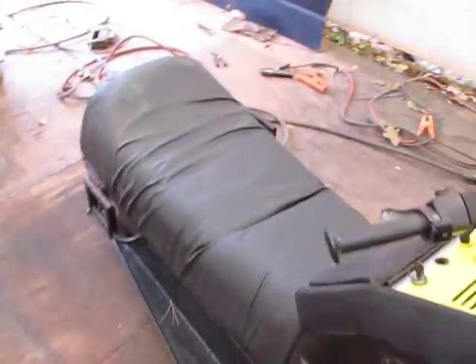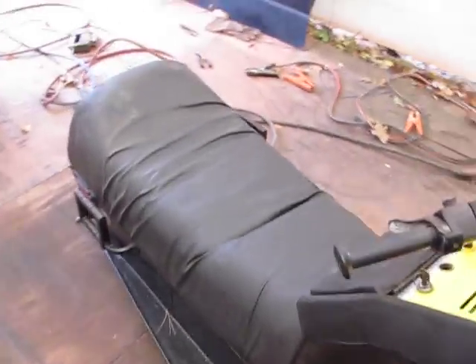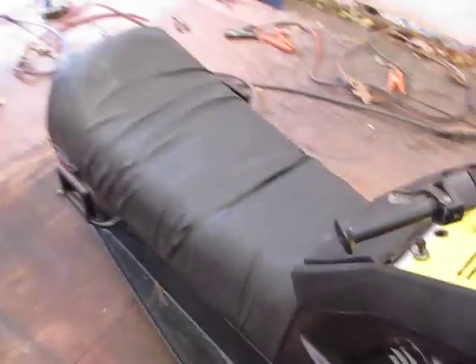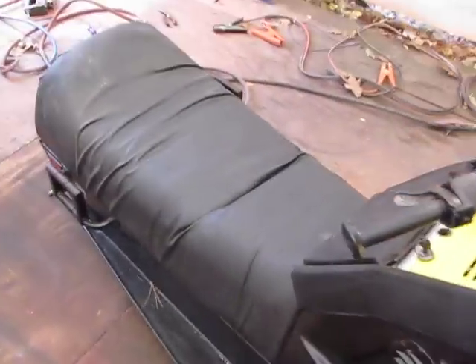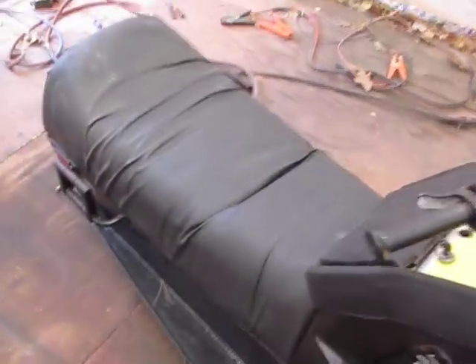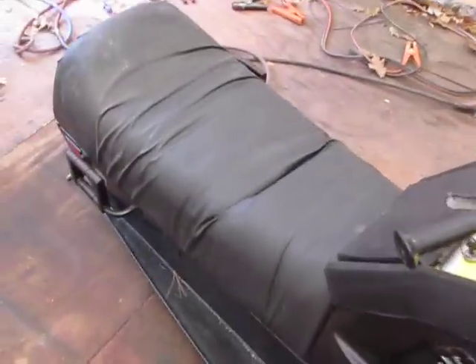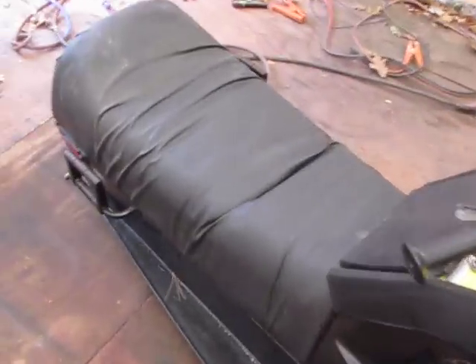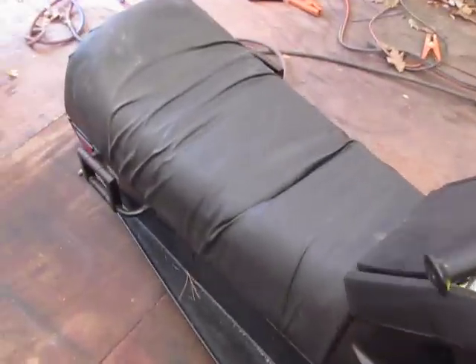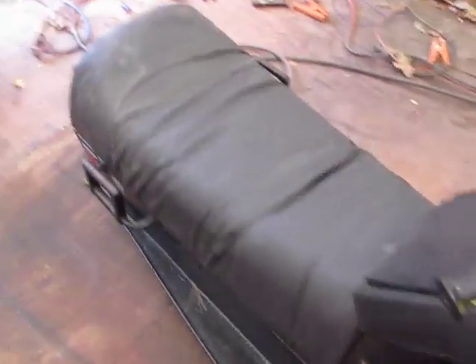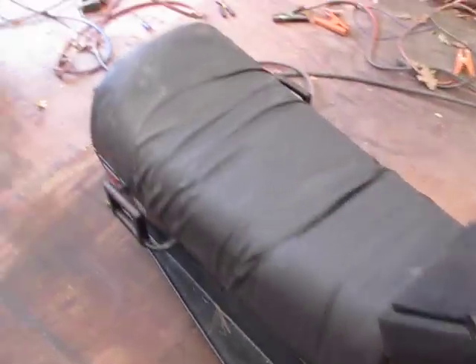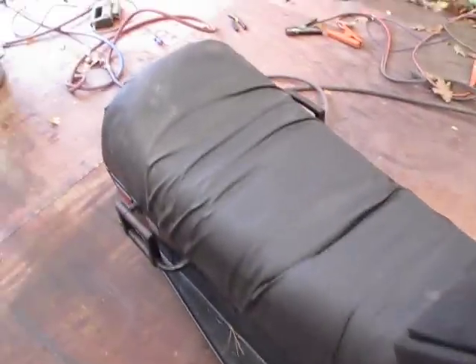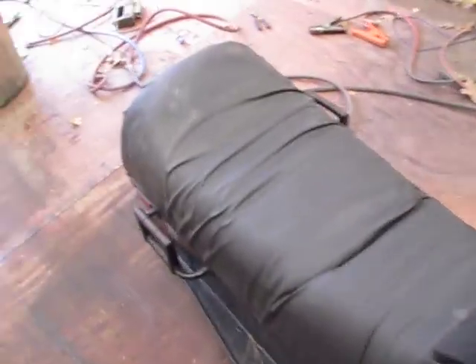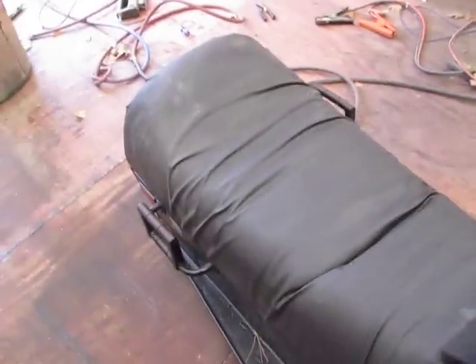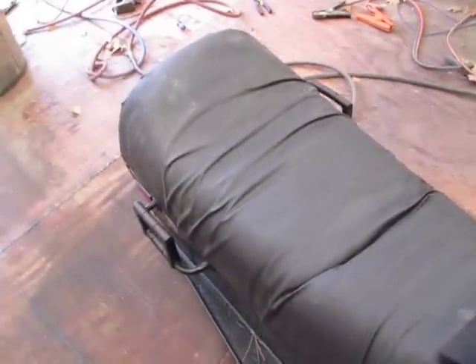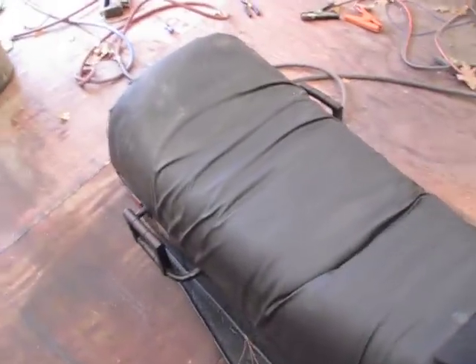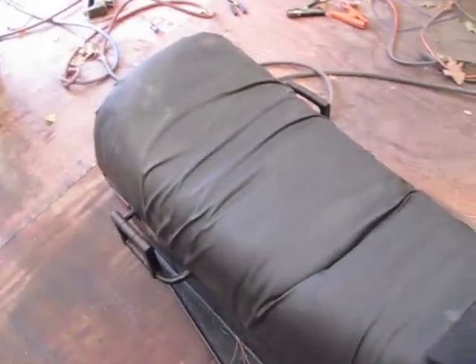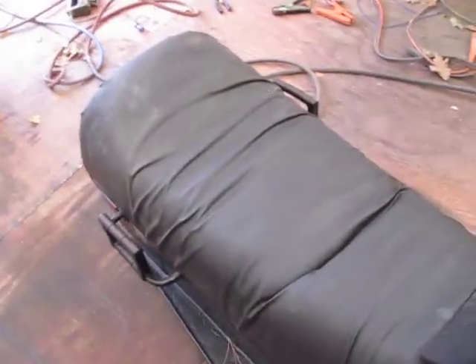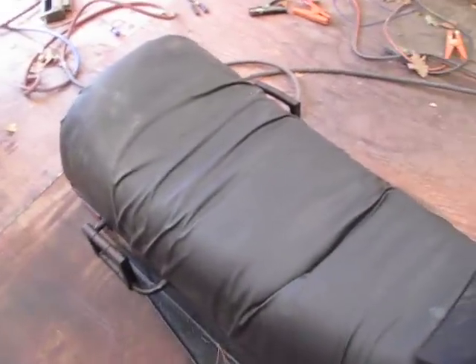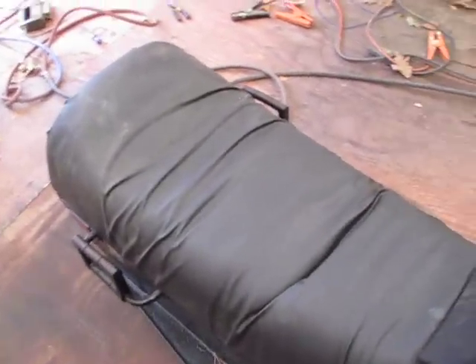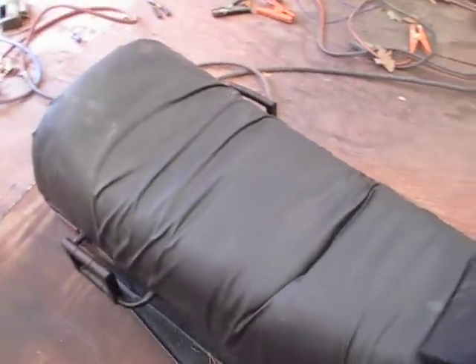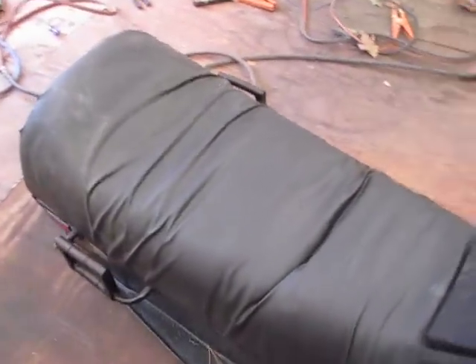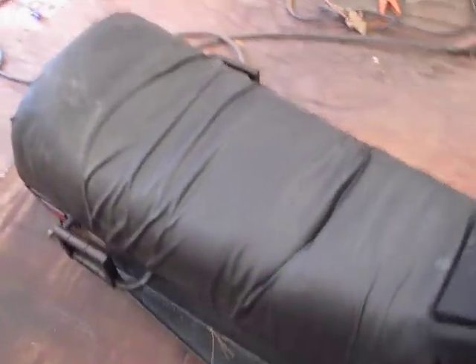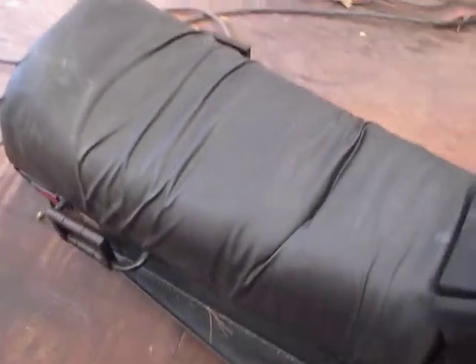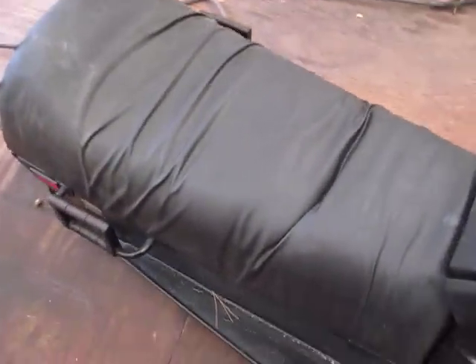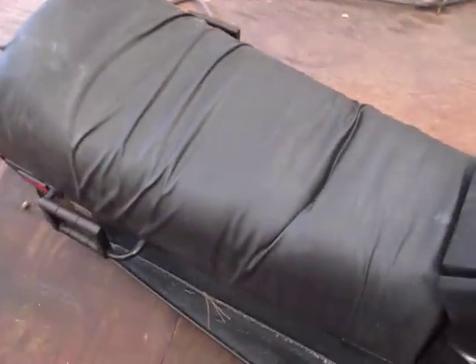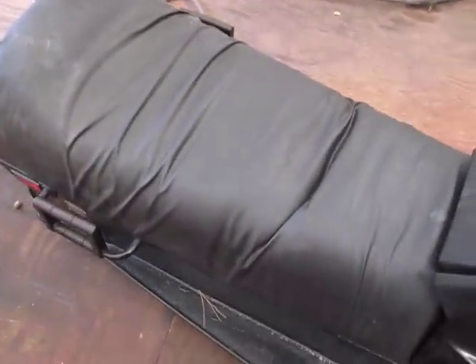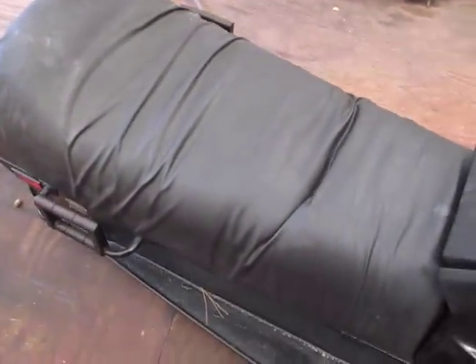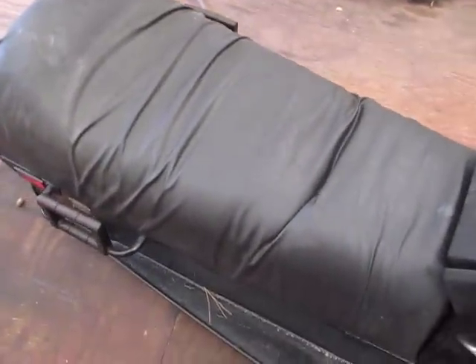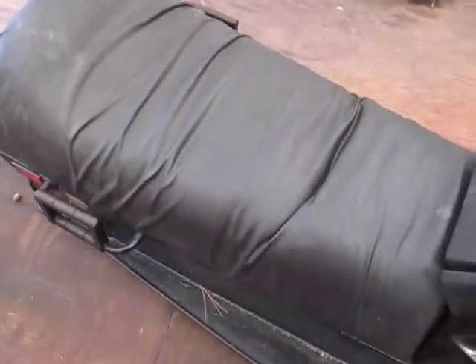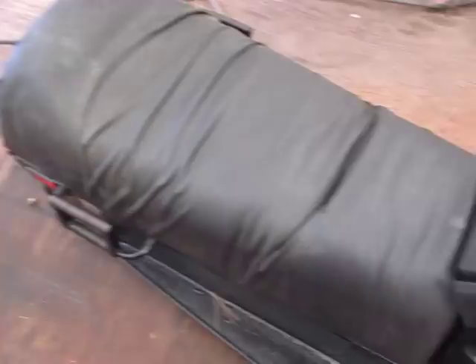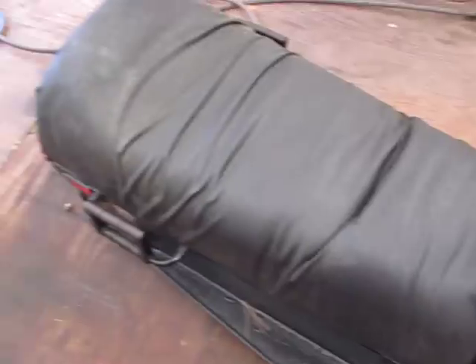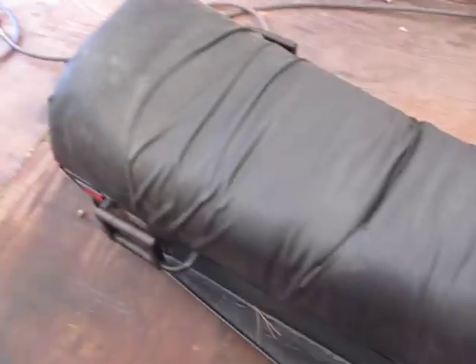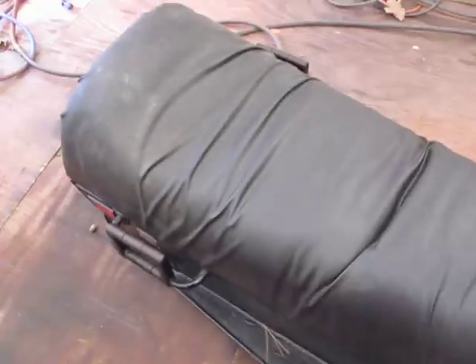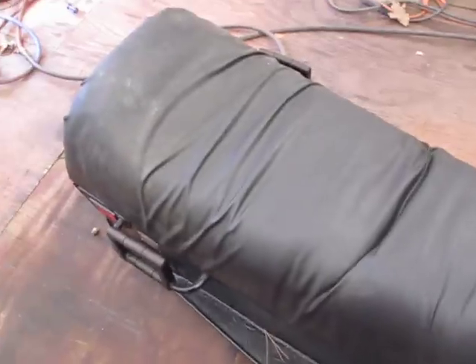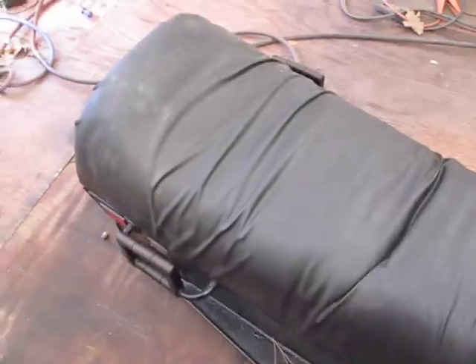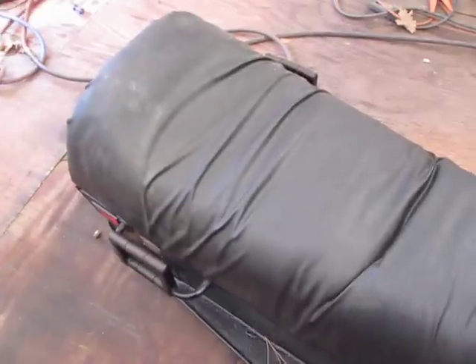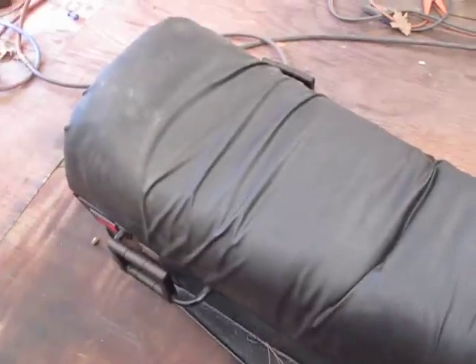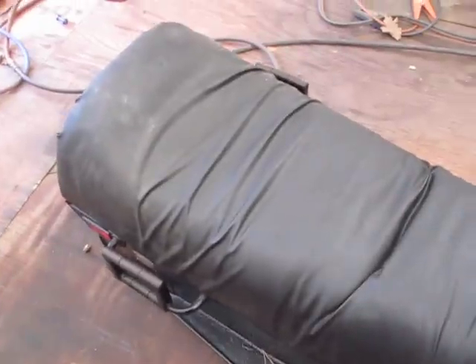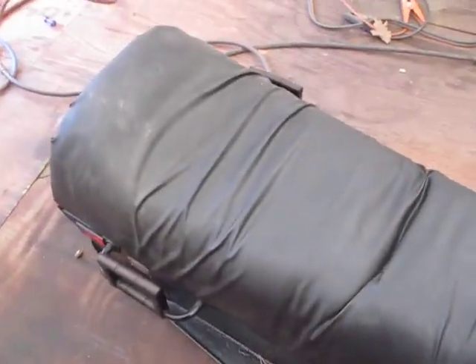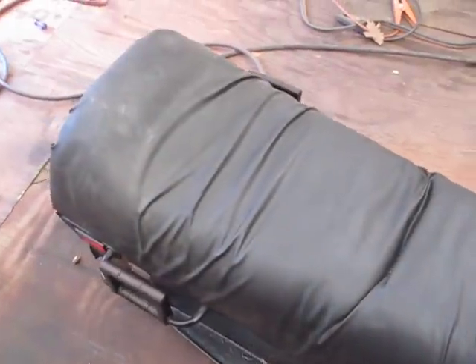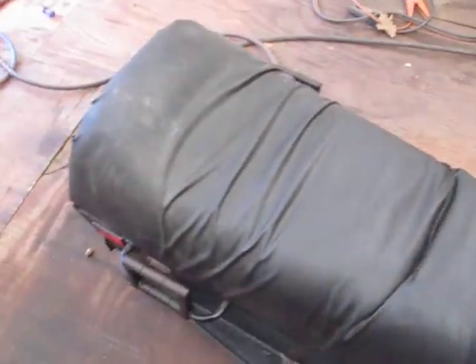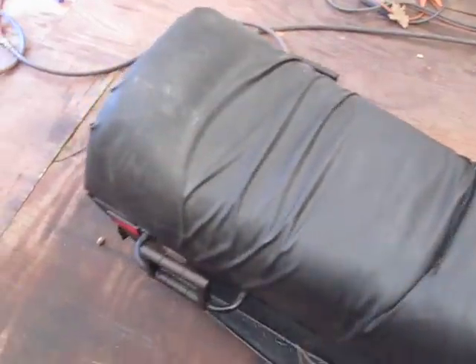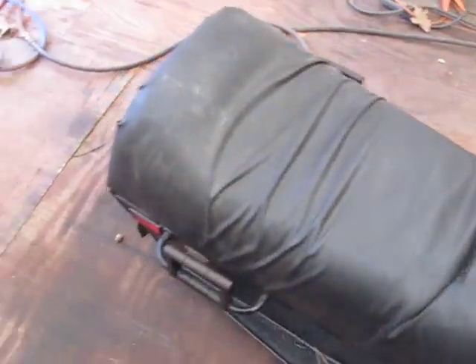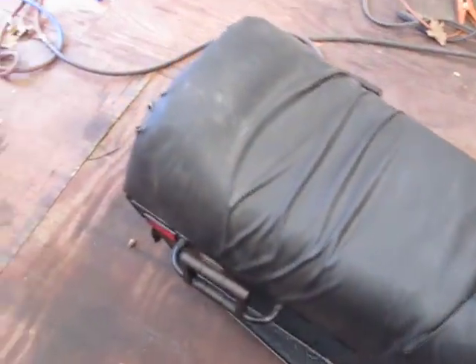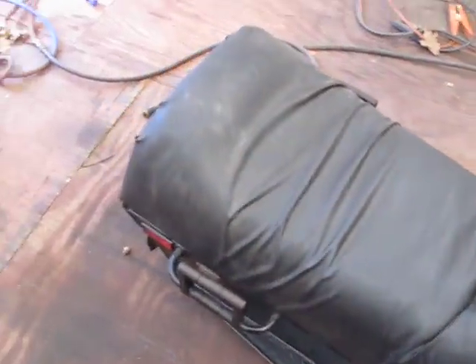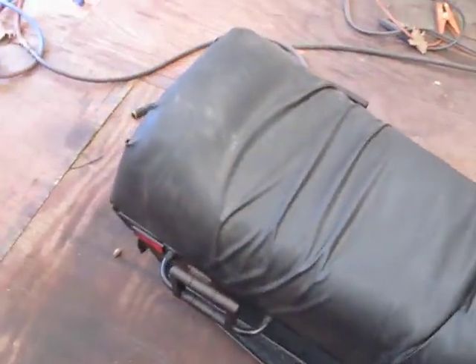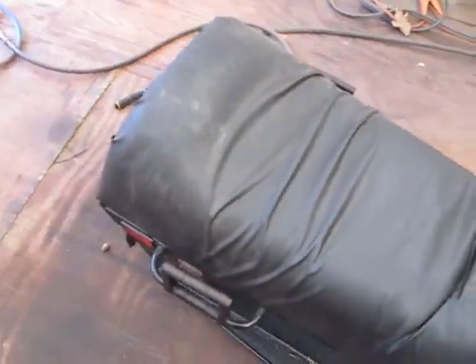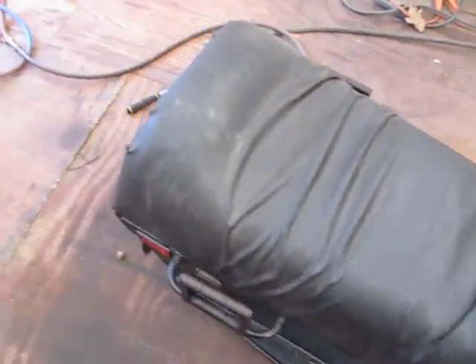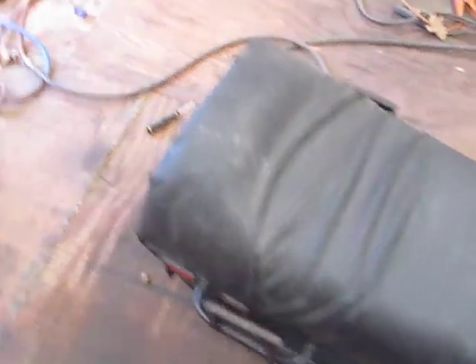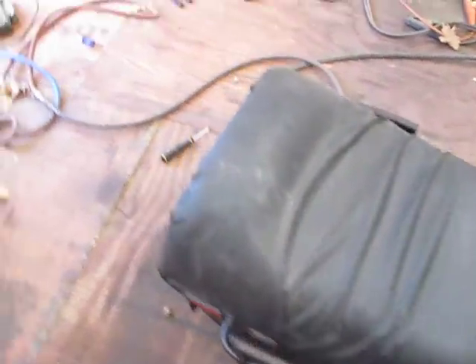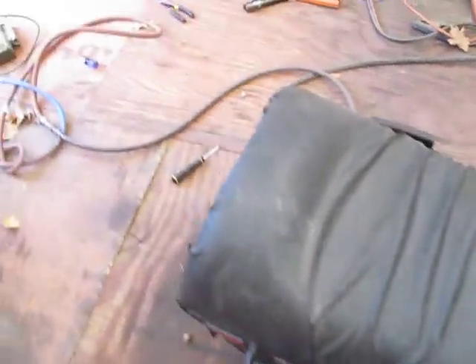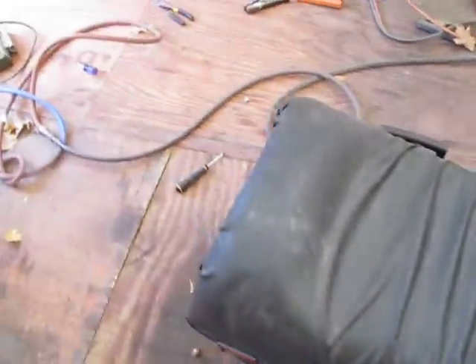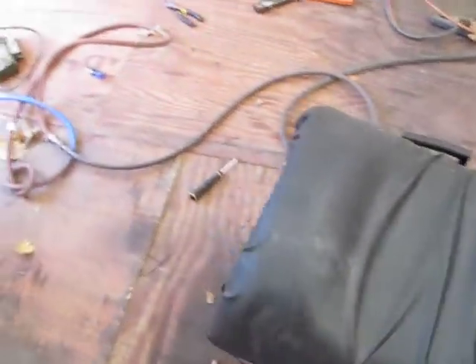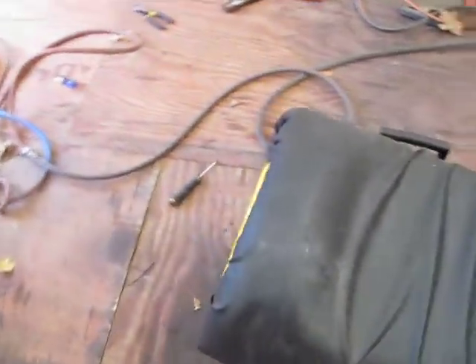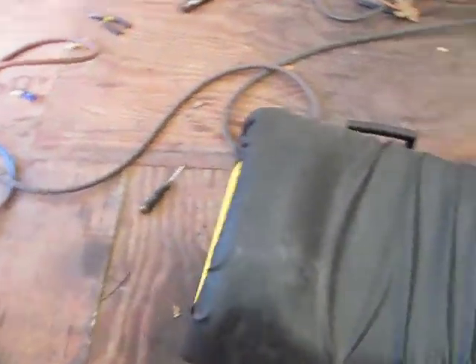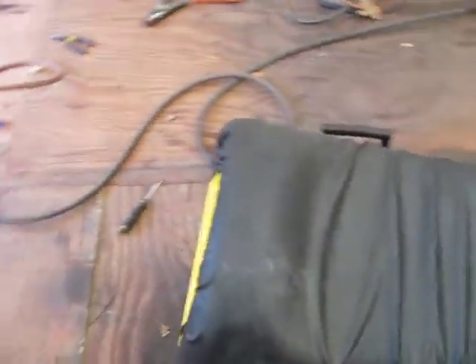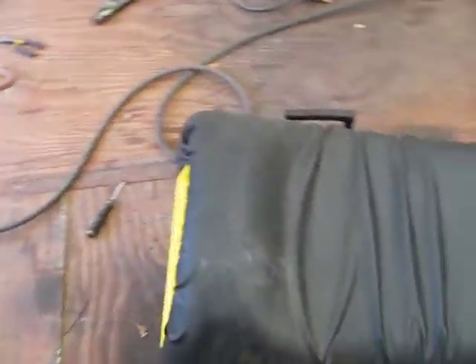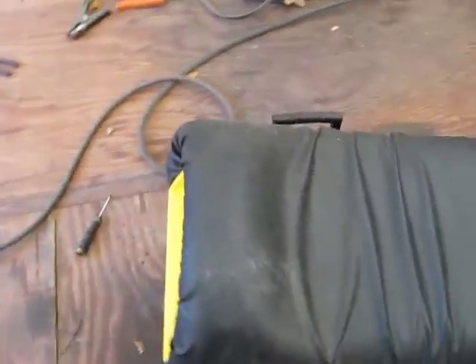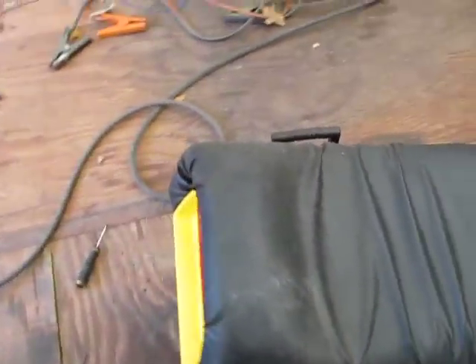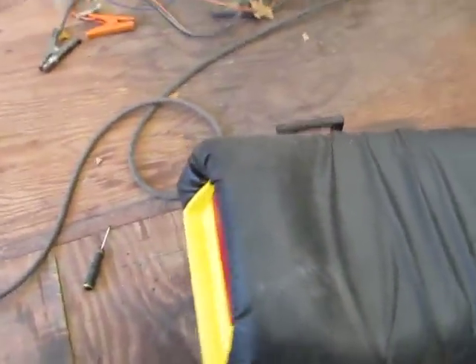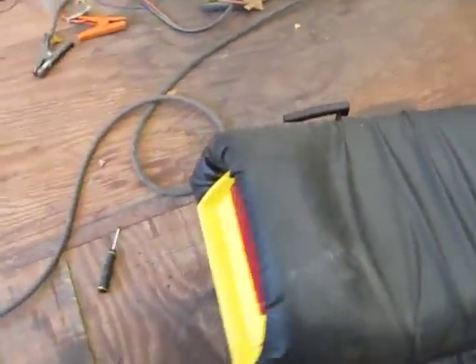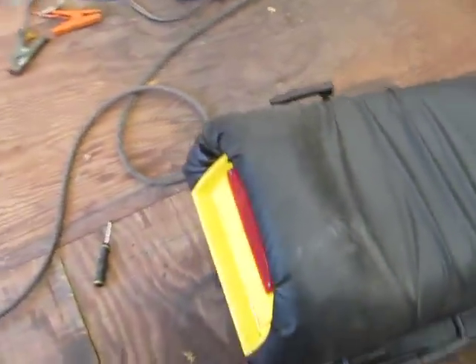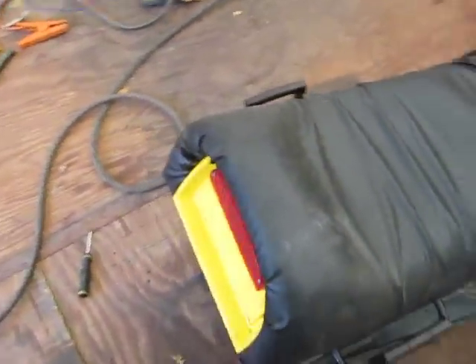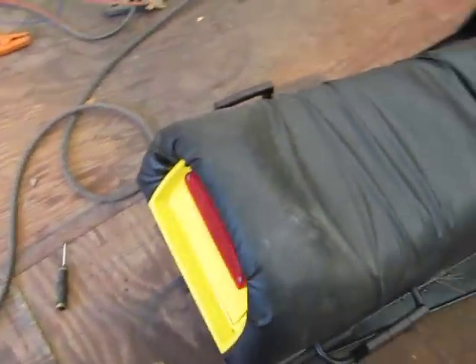Redid the seat. The seat didn't come out that great, but it's a yard beater, so I don't really give a hoot, I guess you could say.